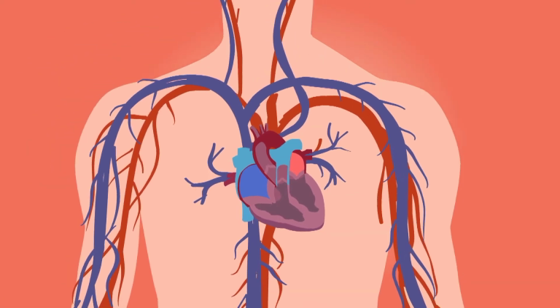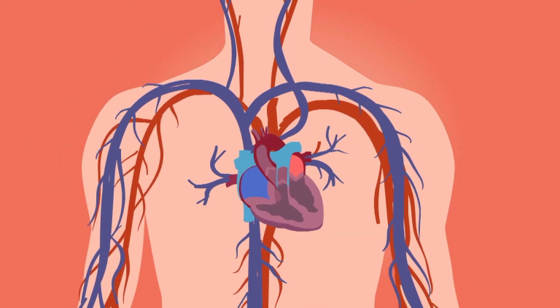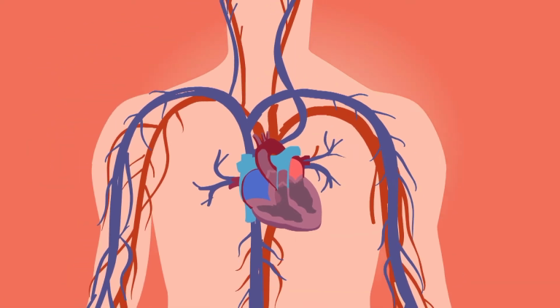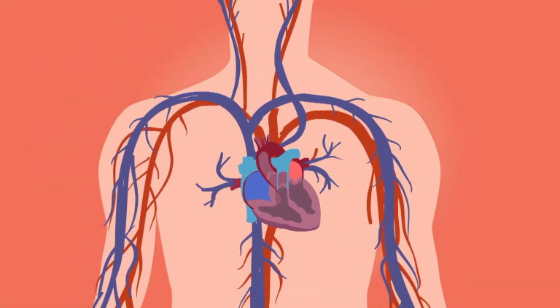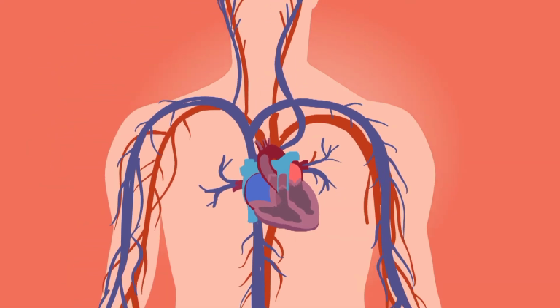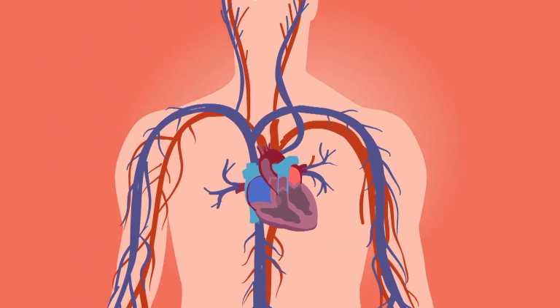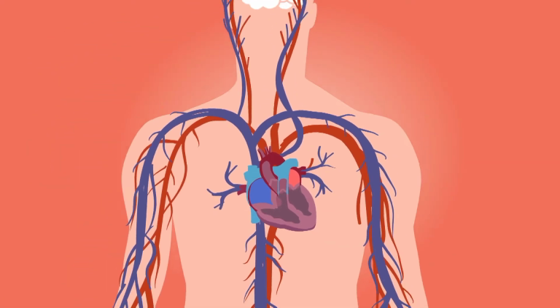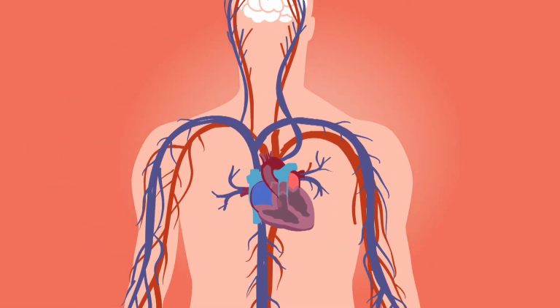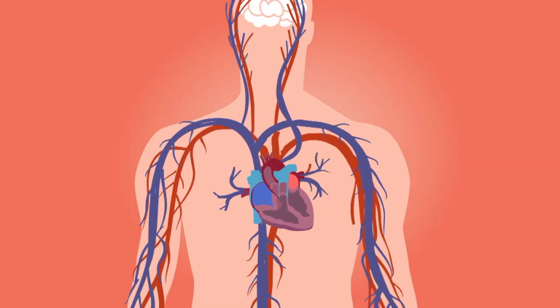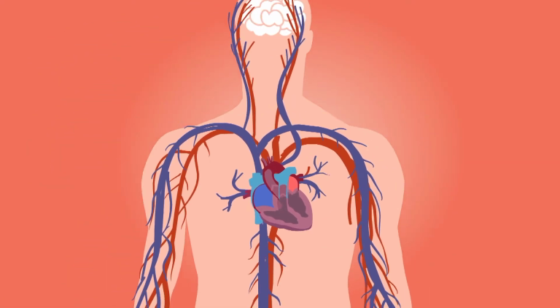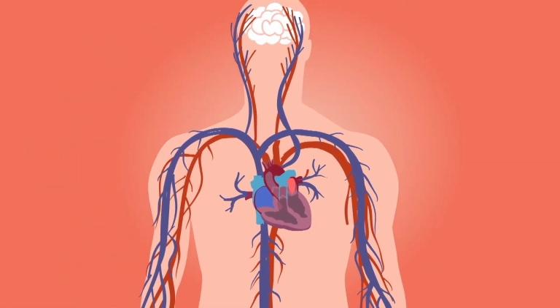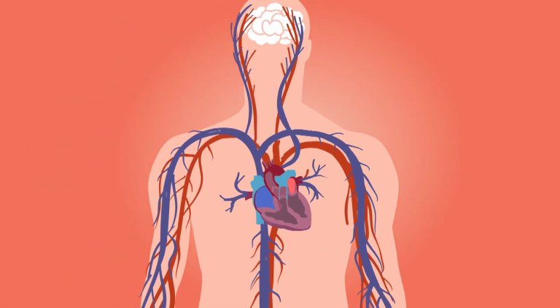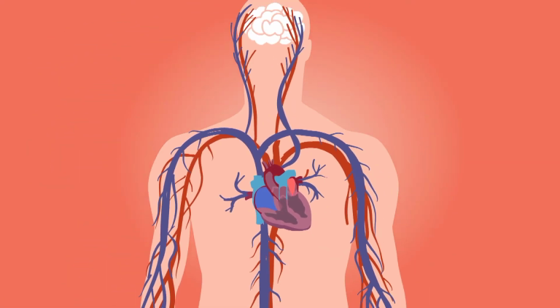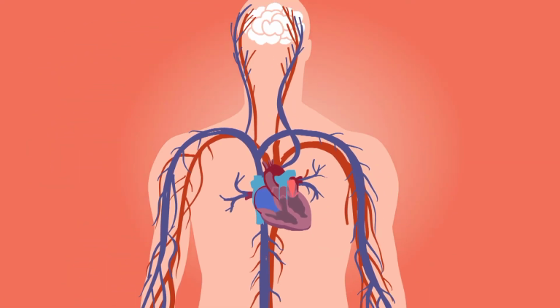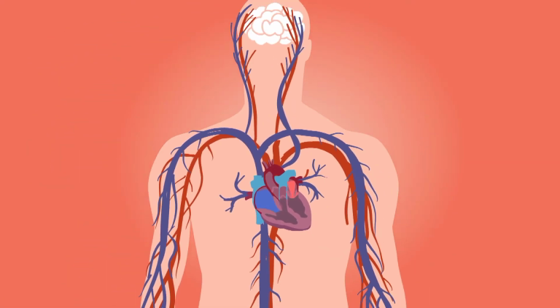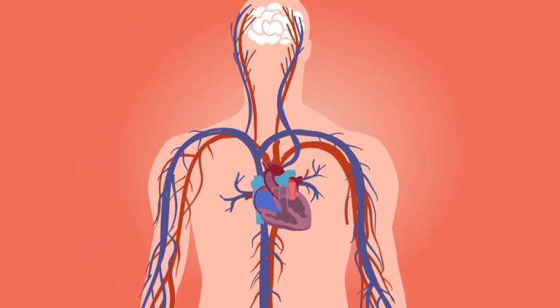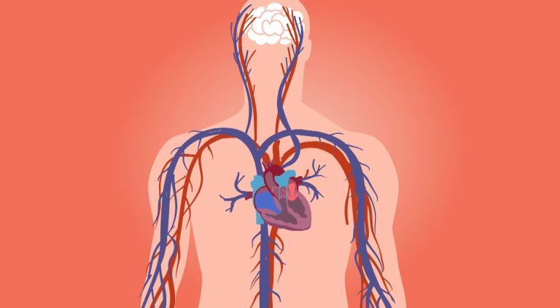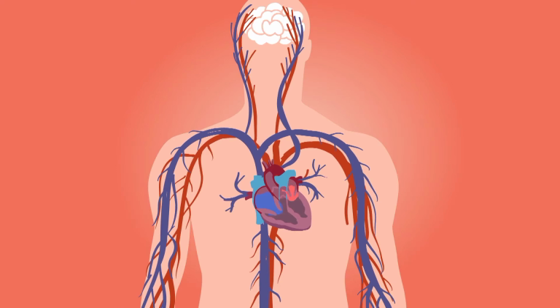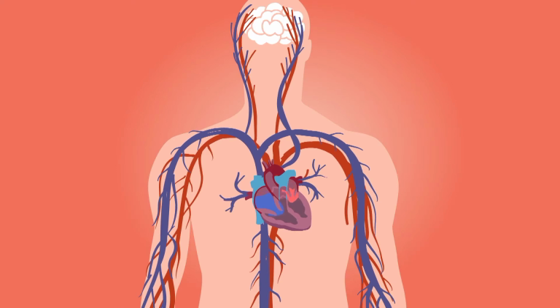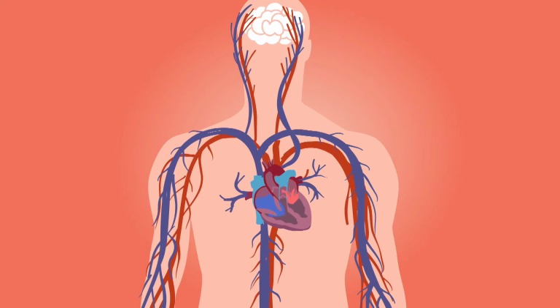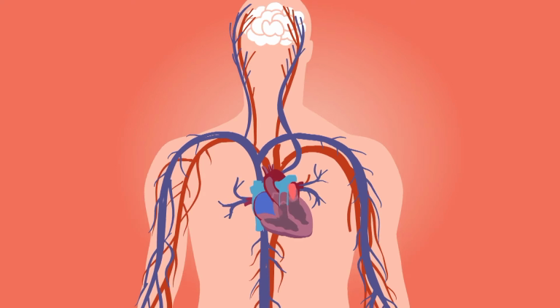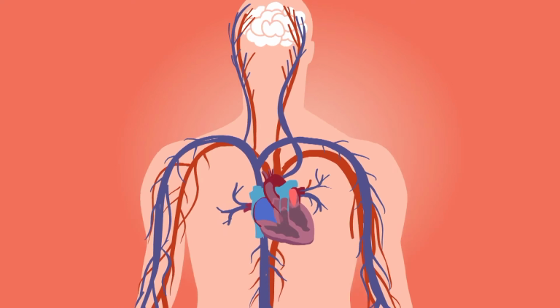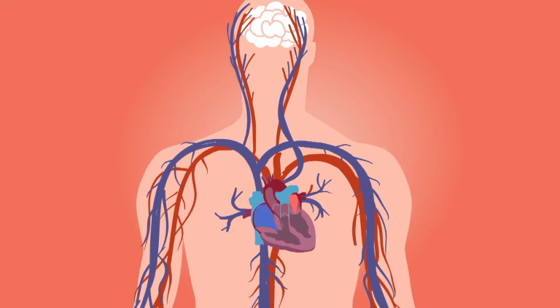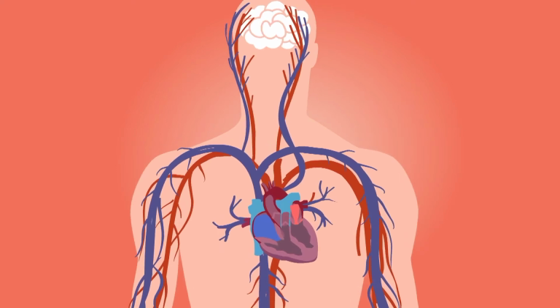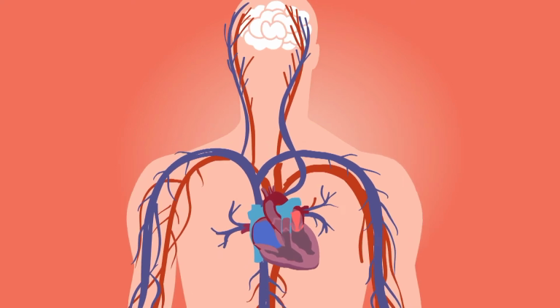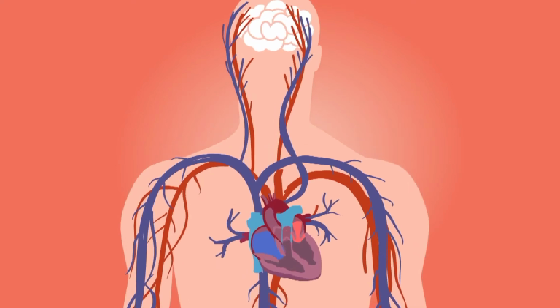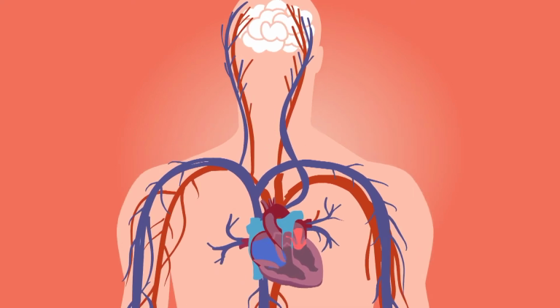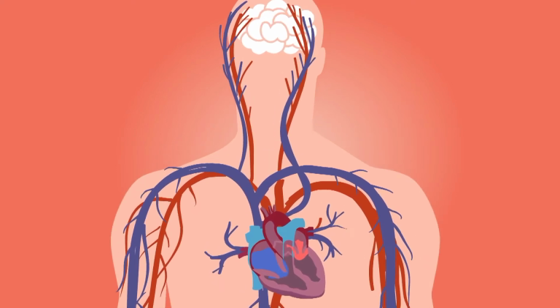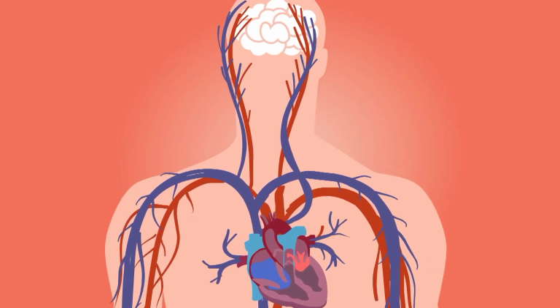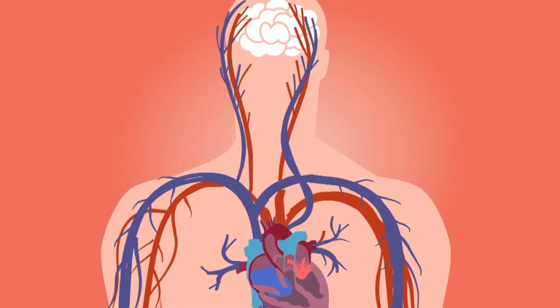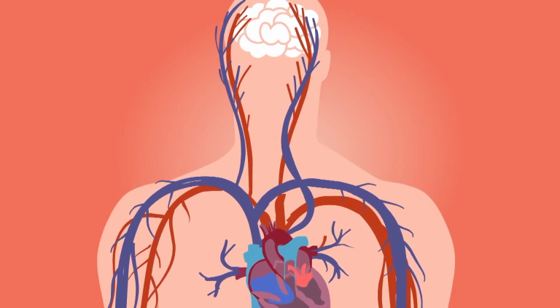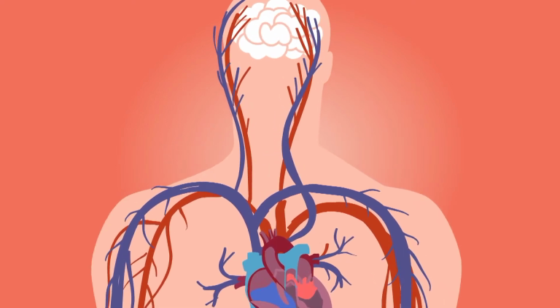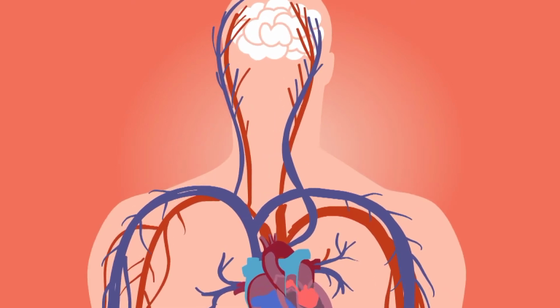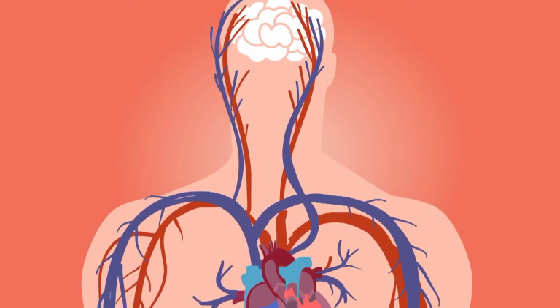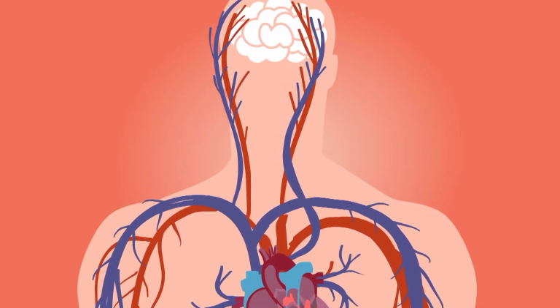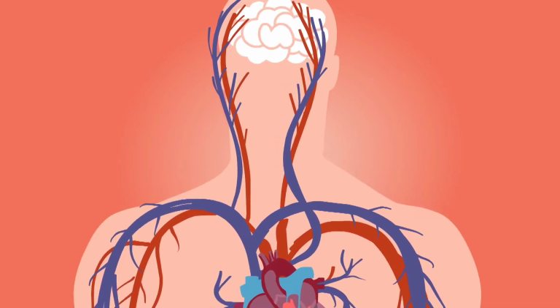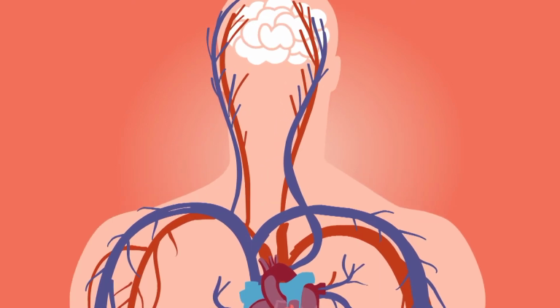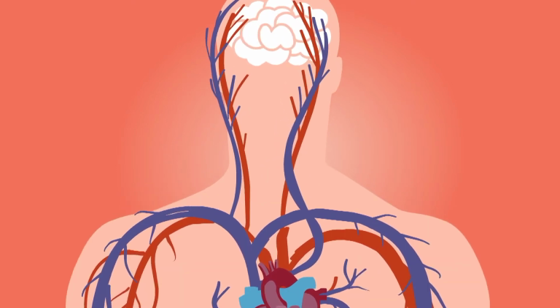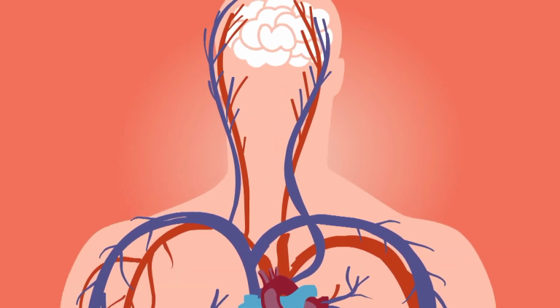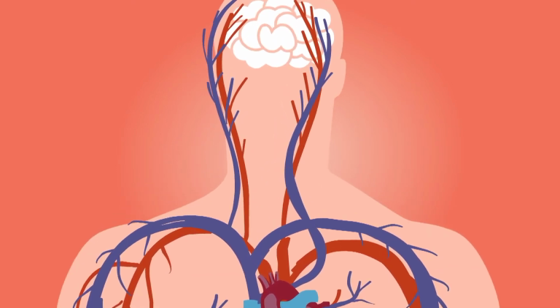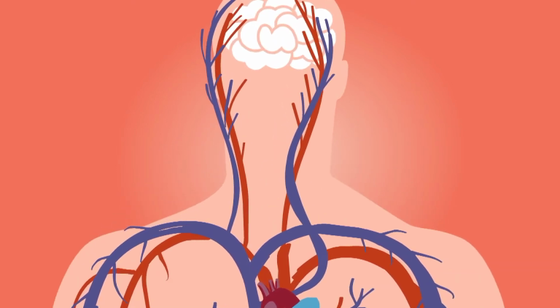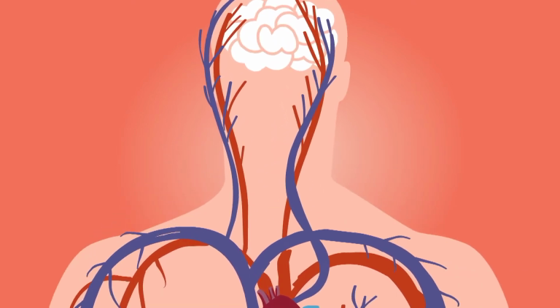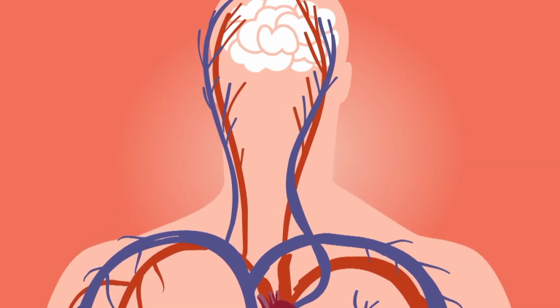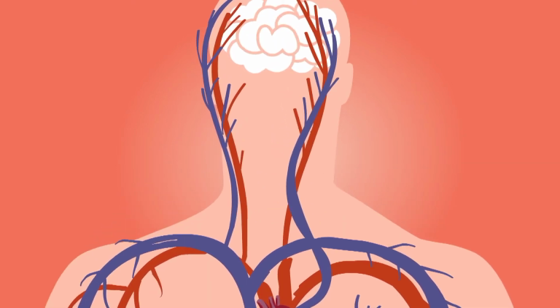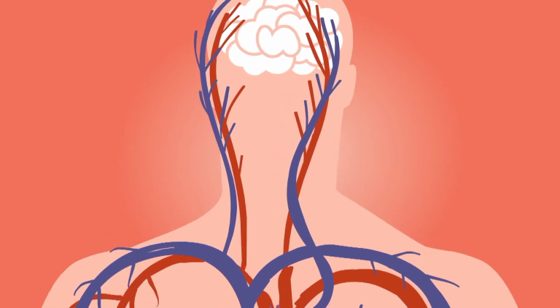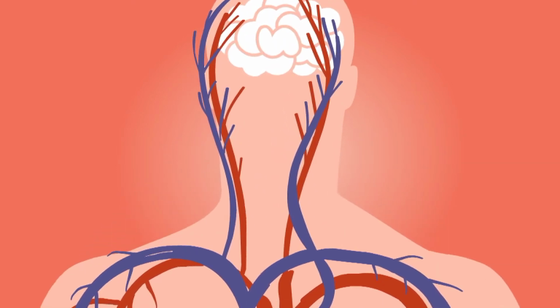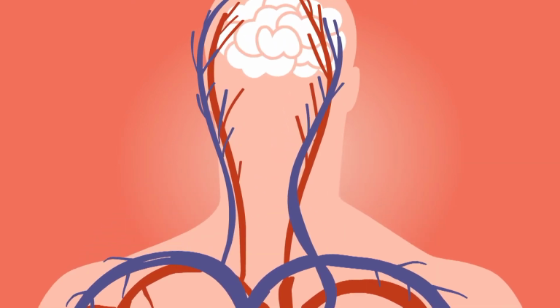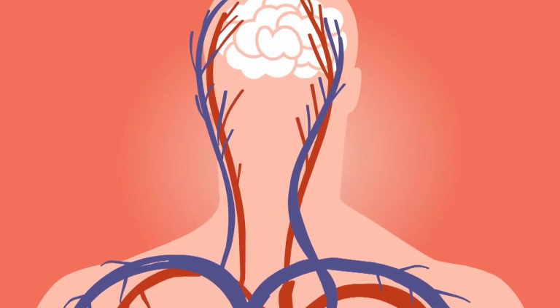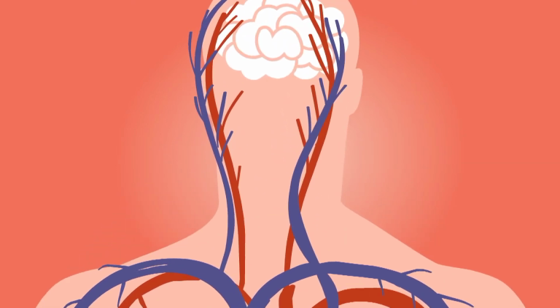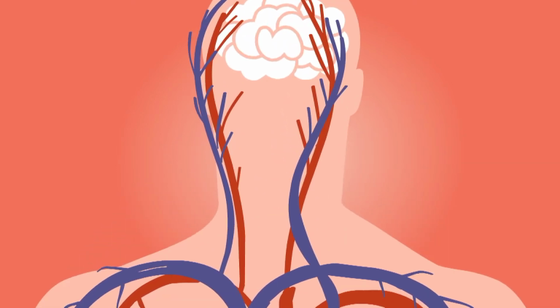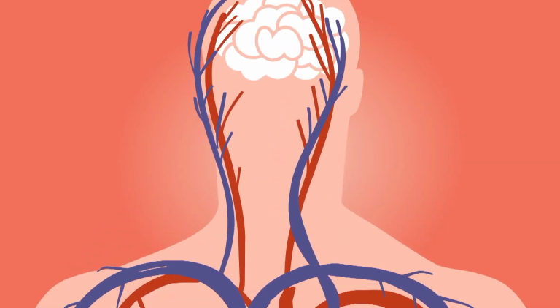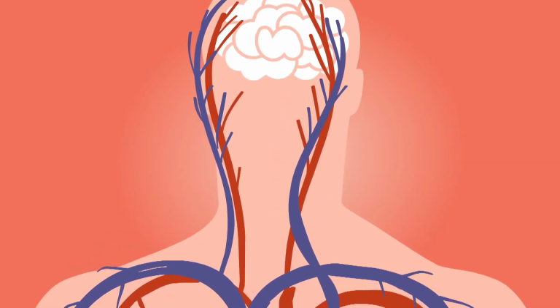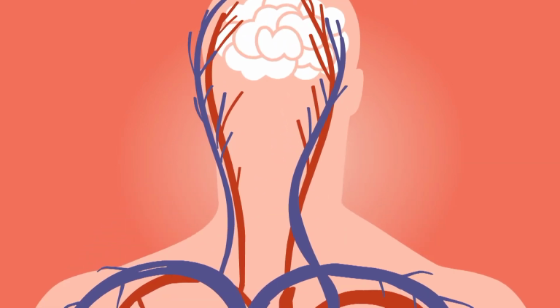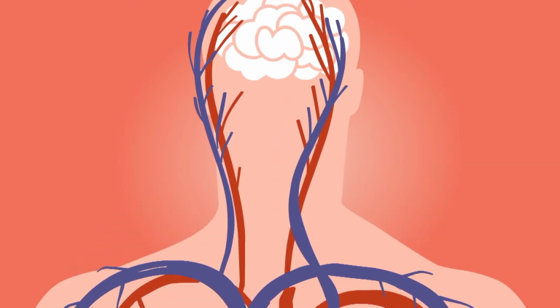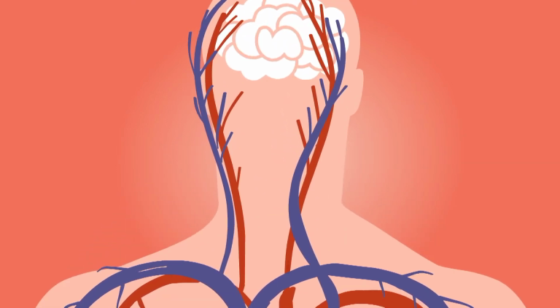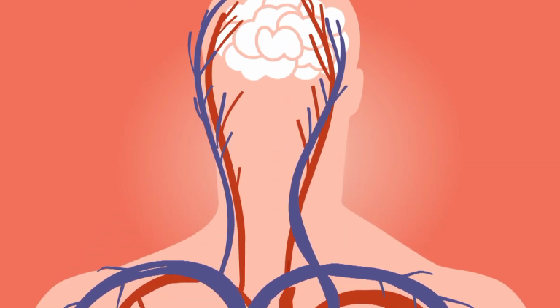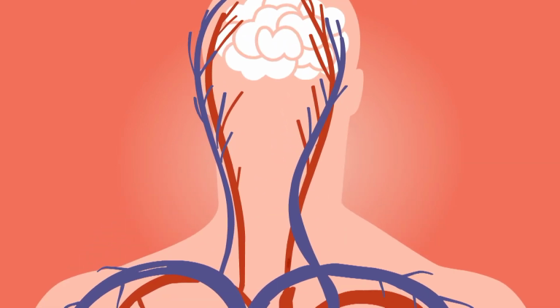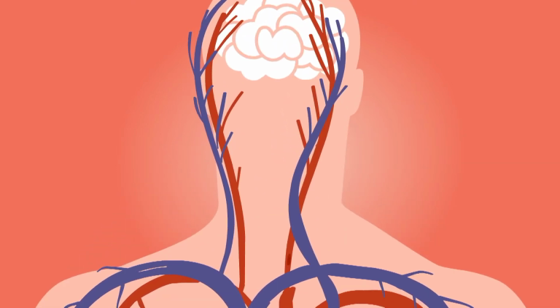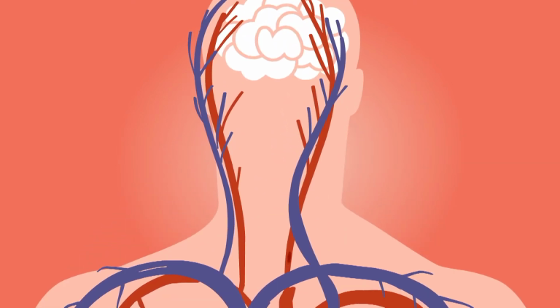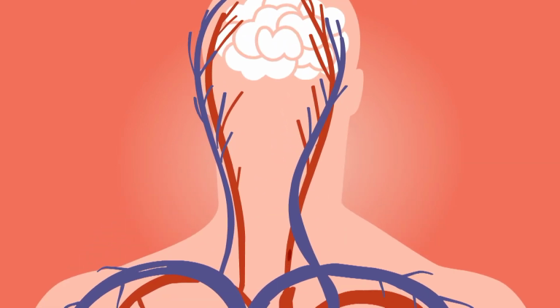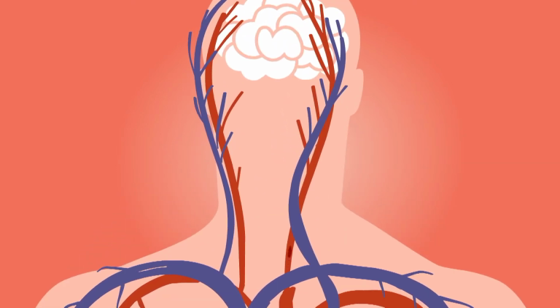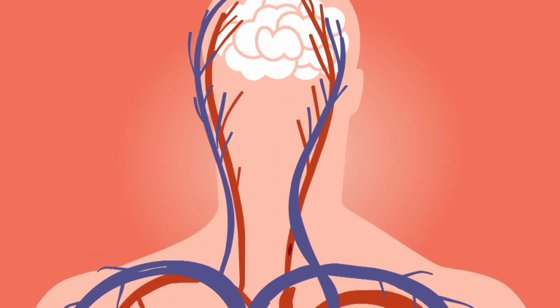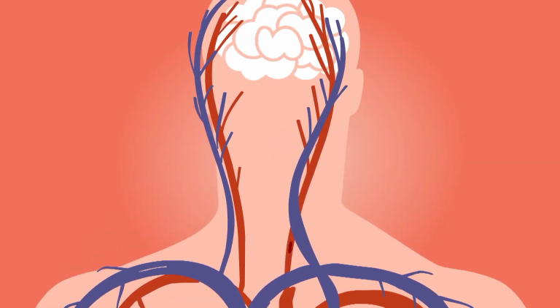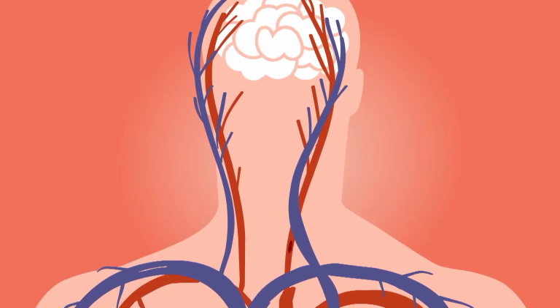Diabetes and obesity are also risk factors. Heart failure can be ongoing — chronic — or it may start suddenly — acute.